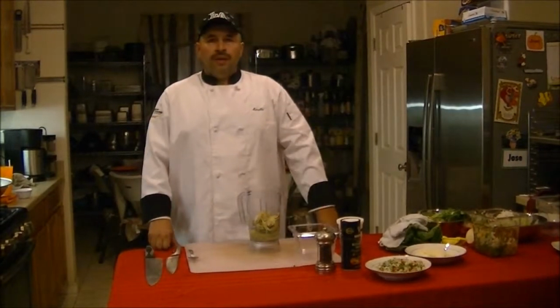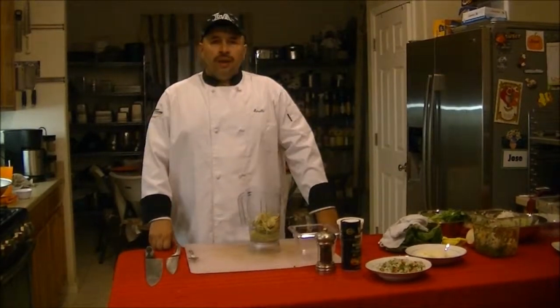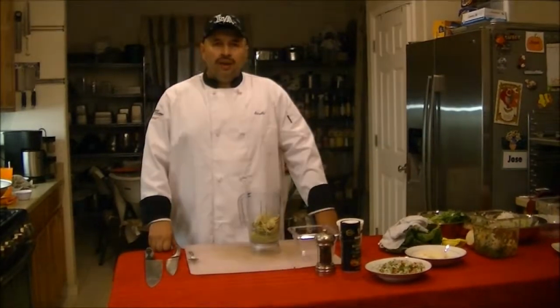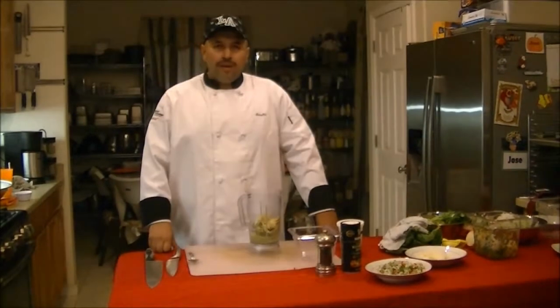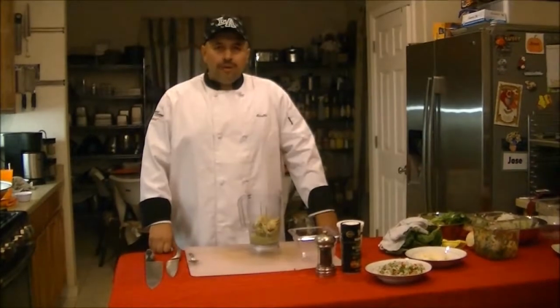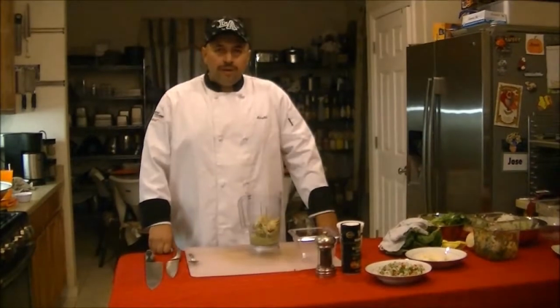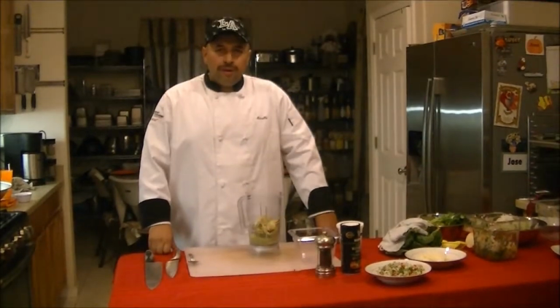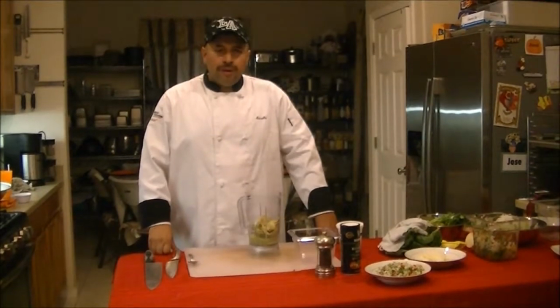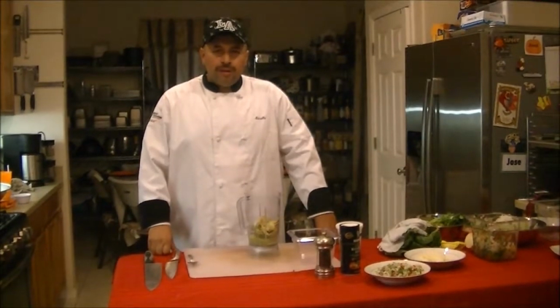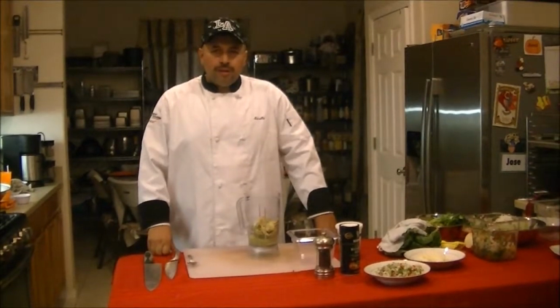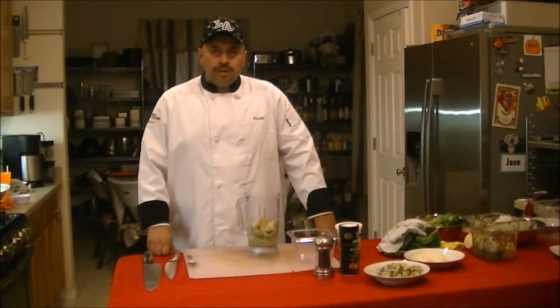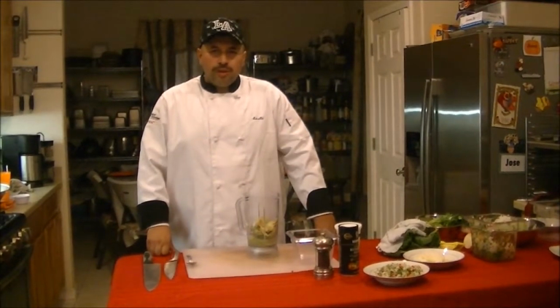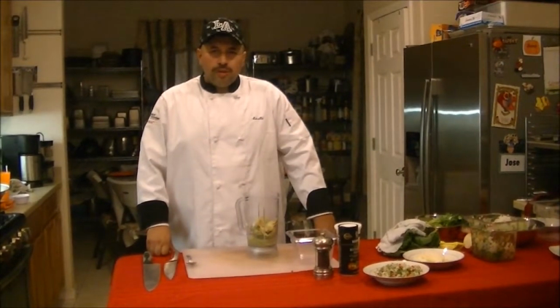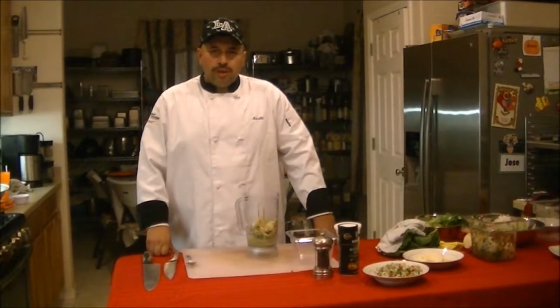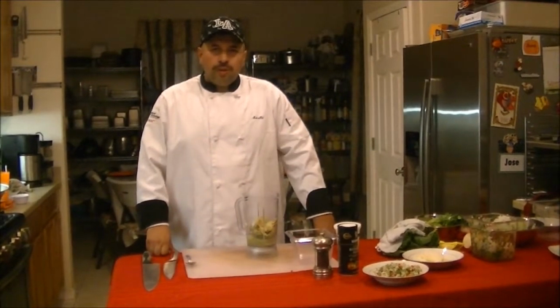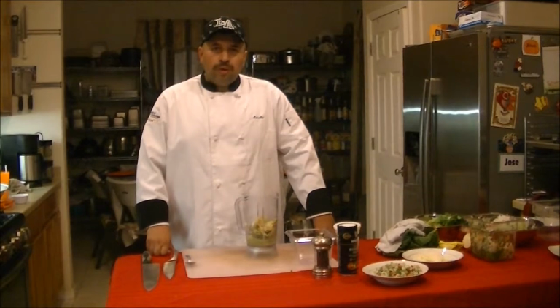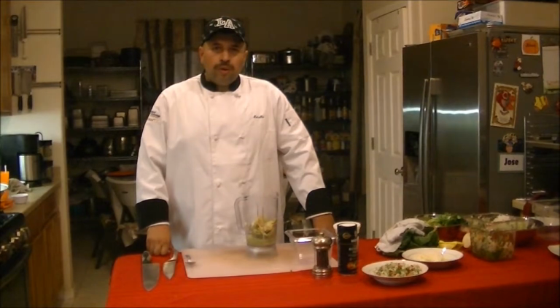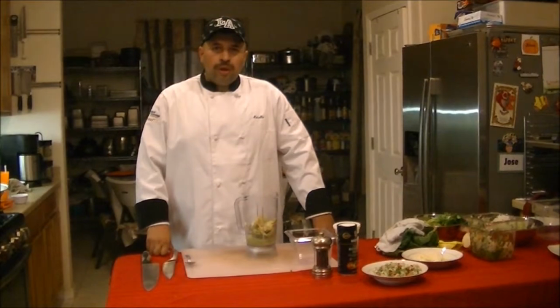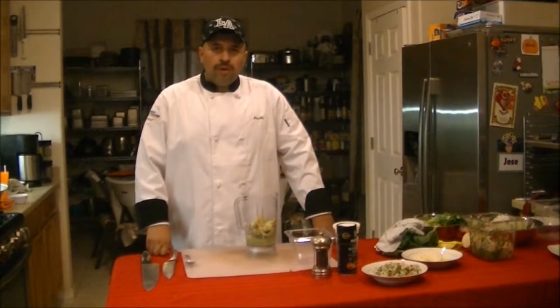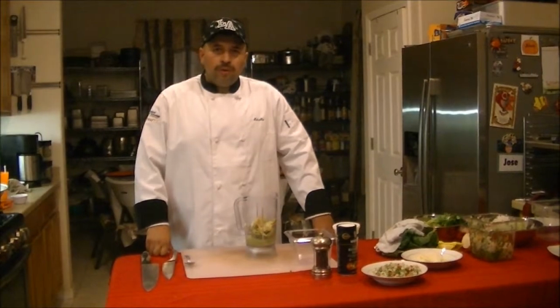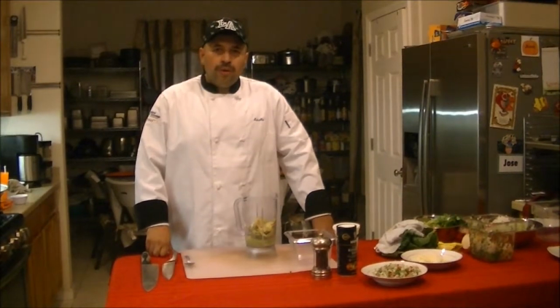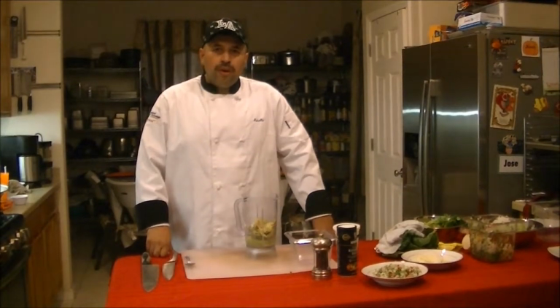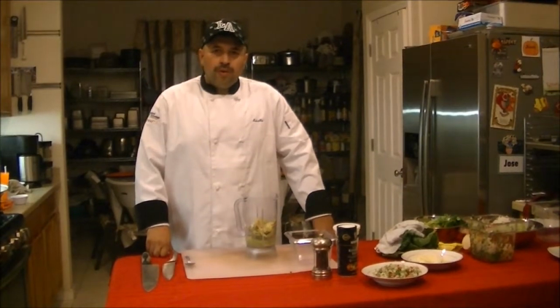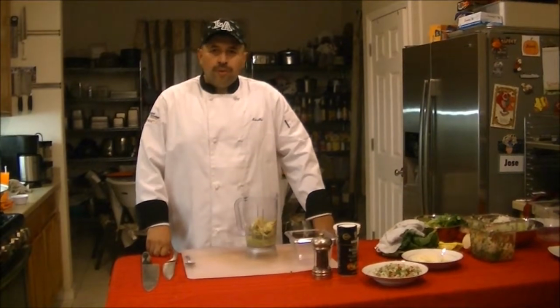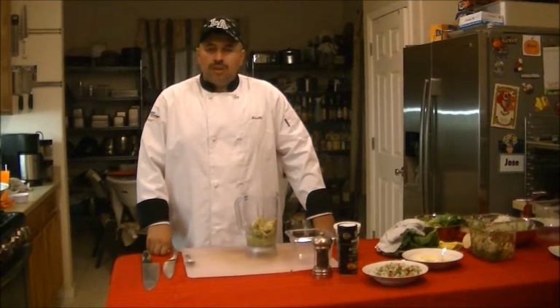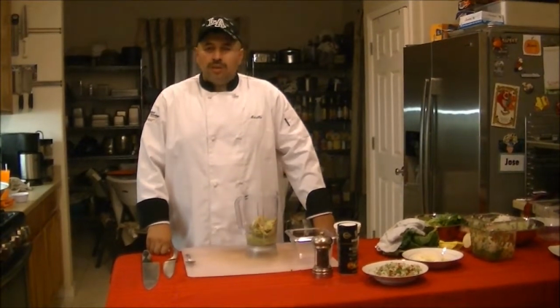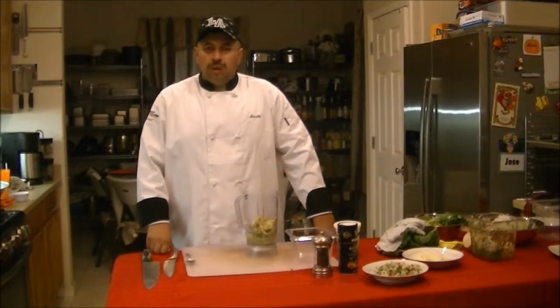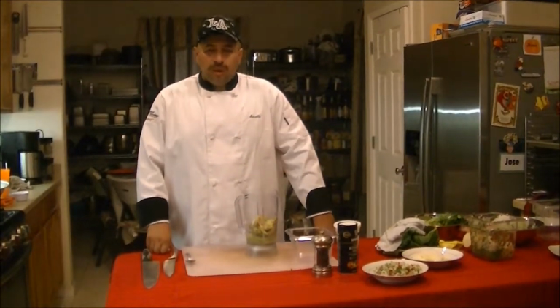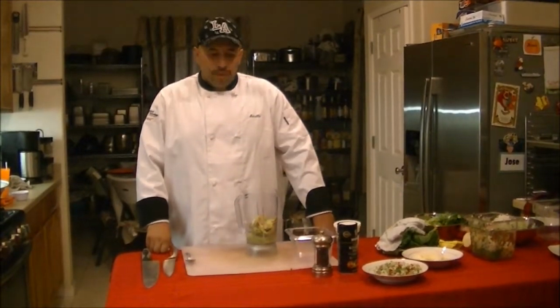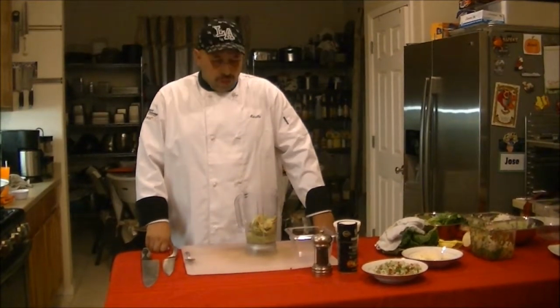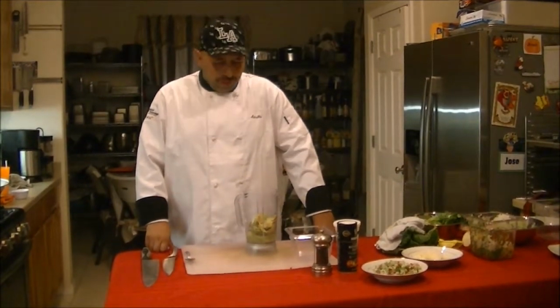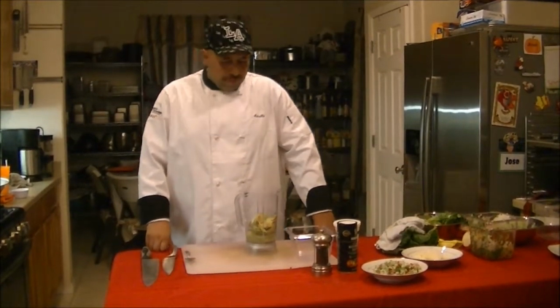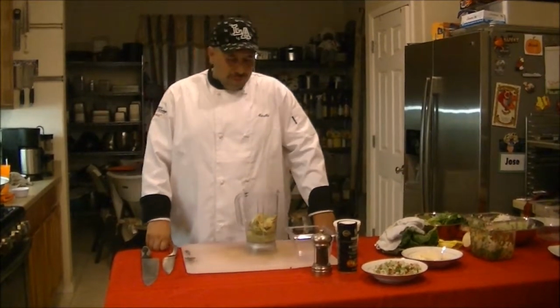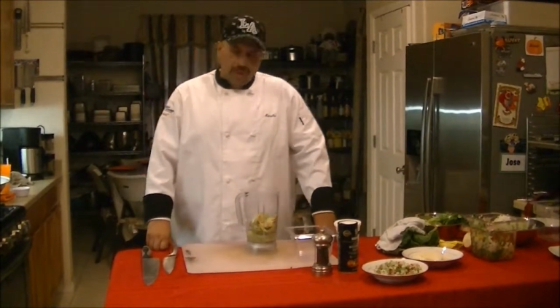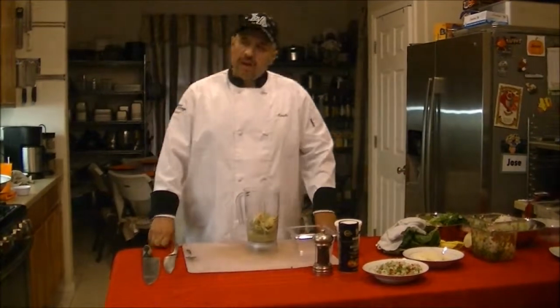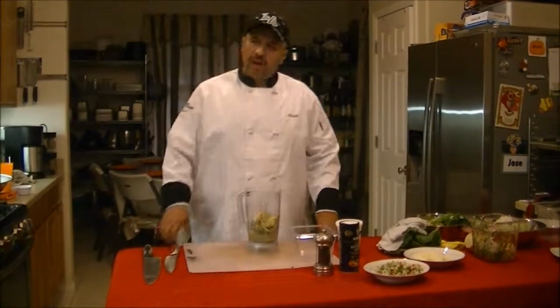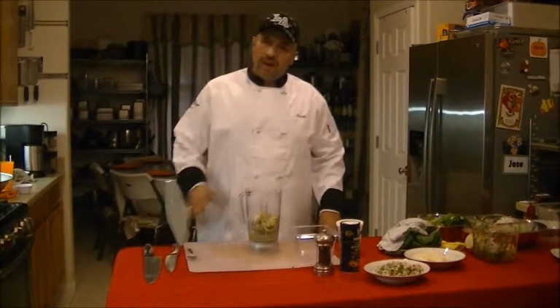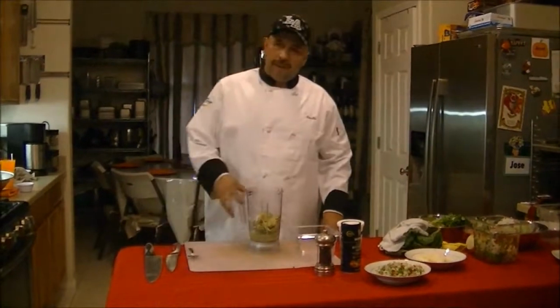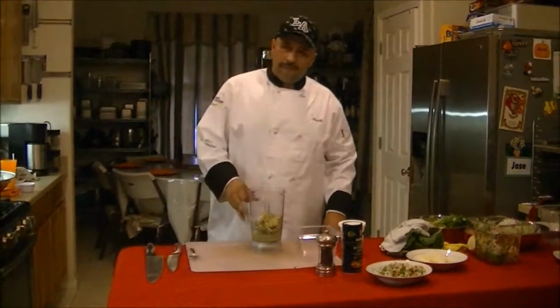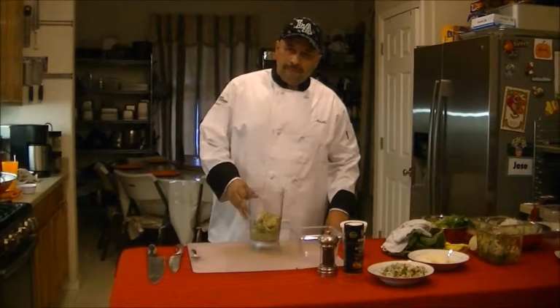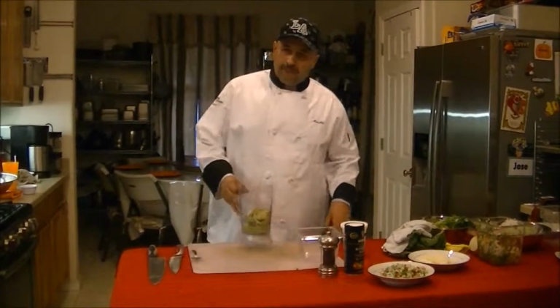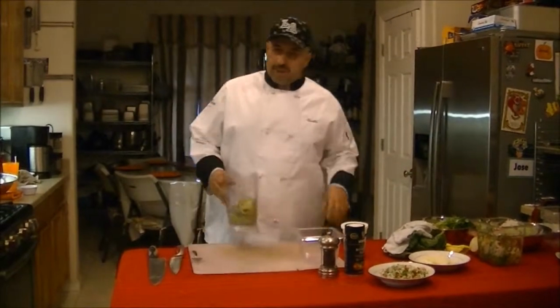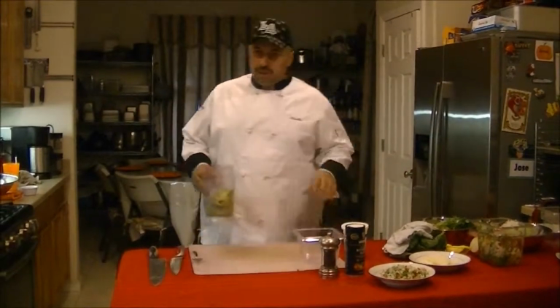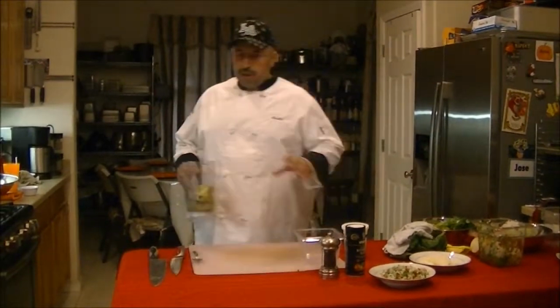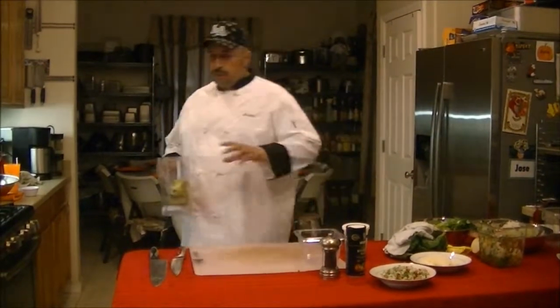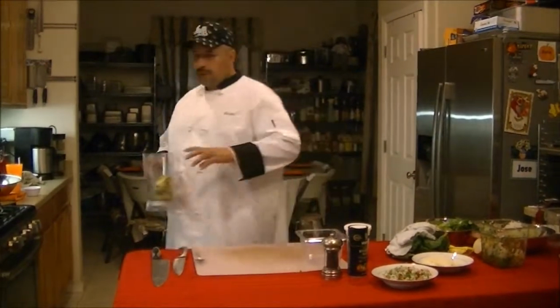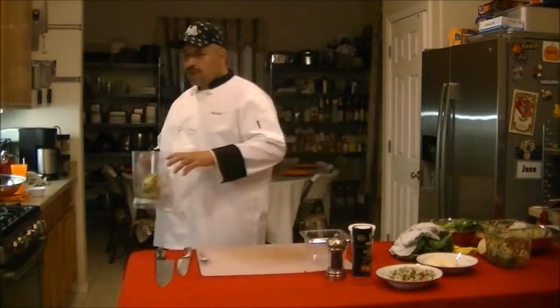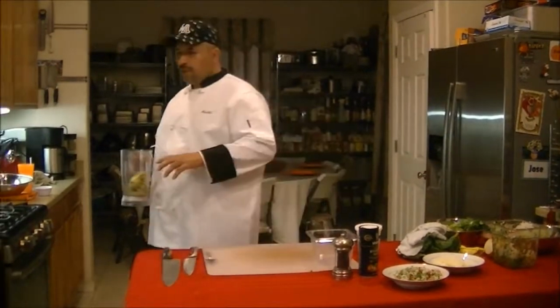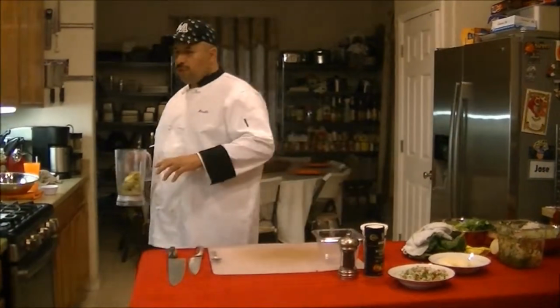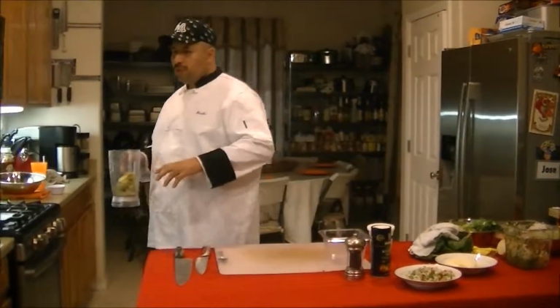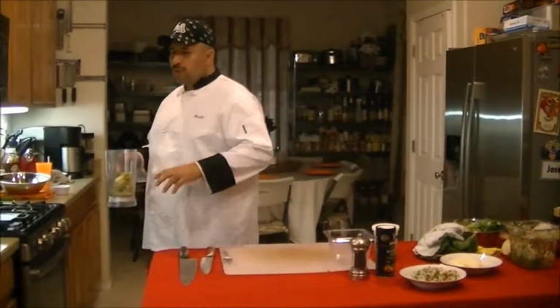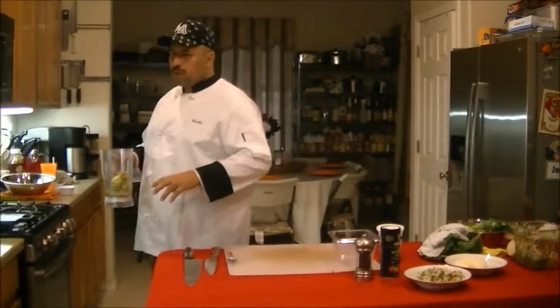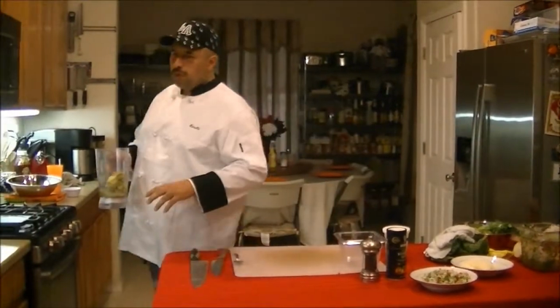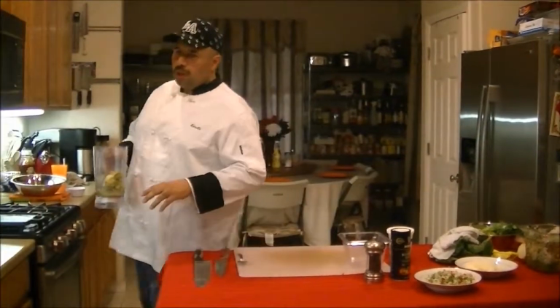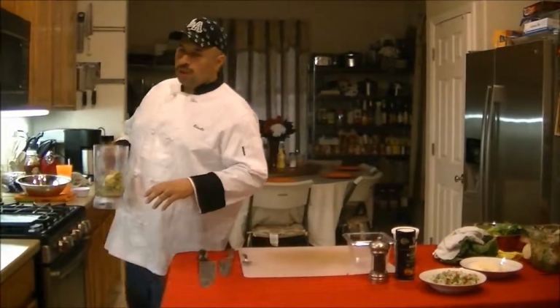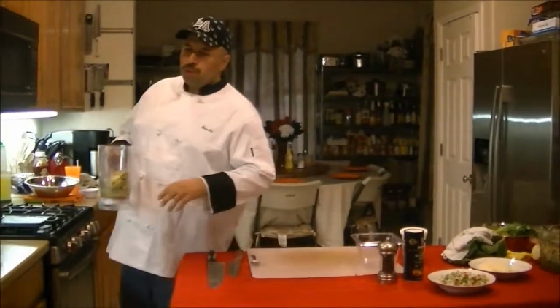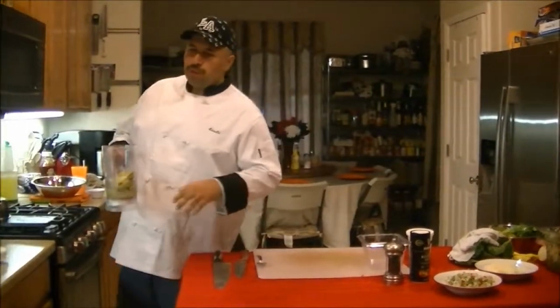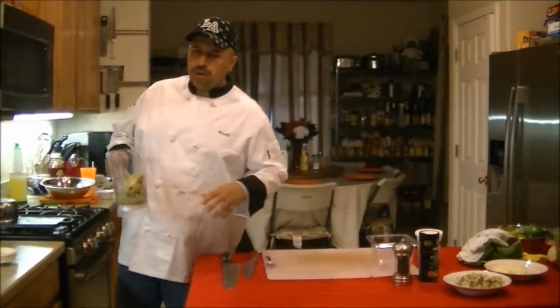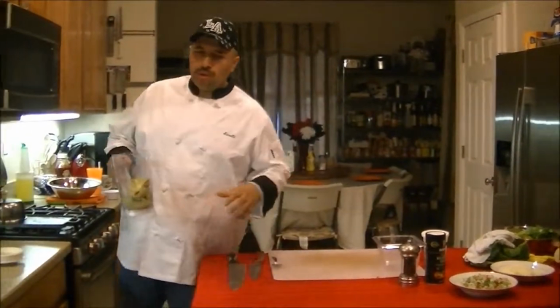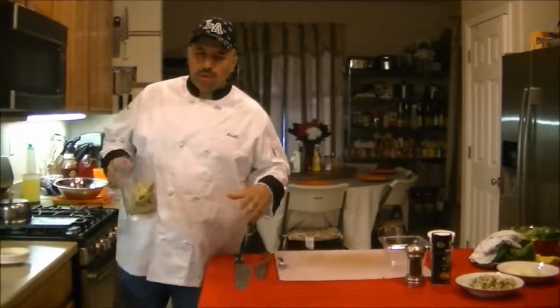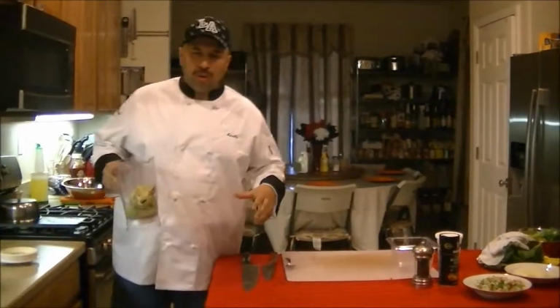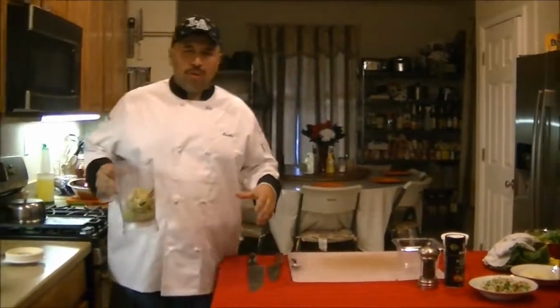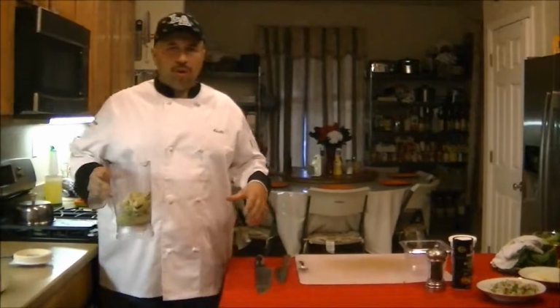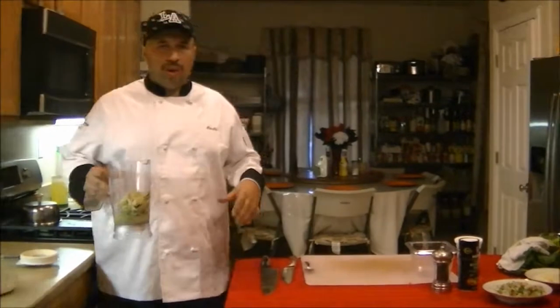Hey, how are you doing today? This is Gino. Today we're going to be covering how to make some guacamole. This is a little bit different from the regular guacamole.